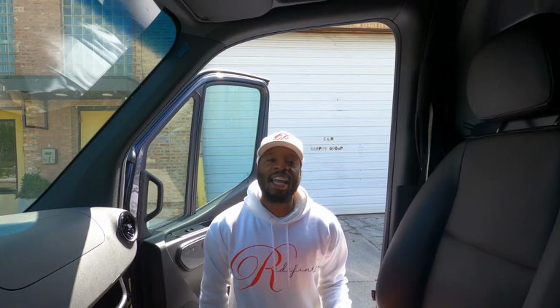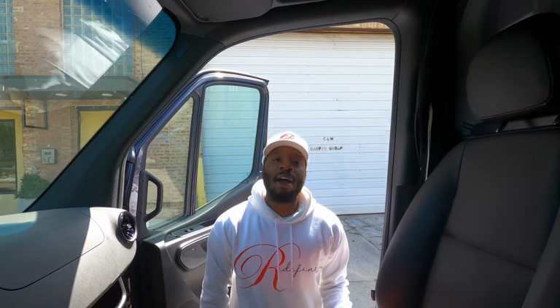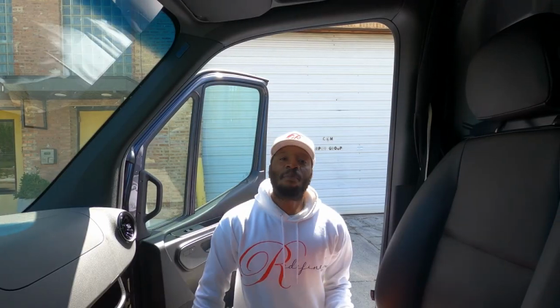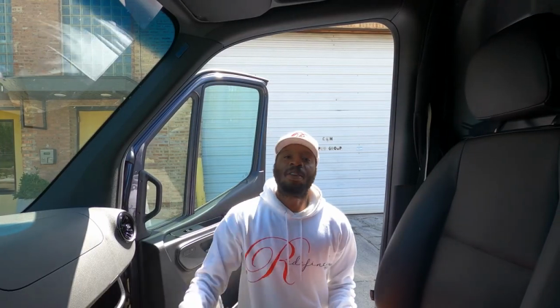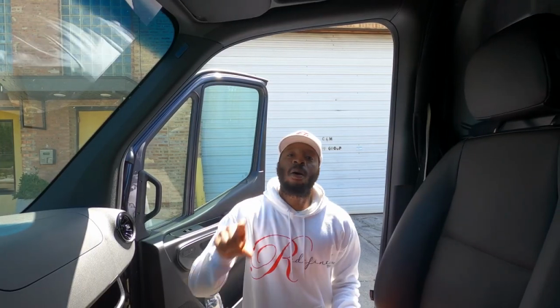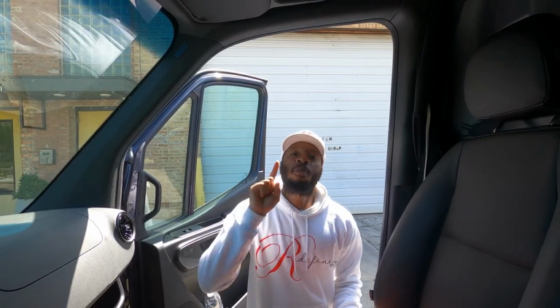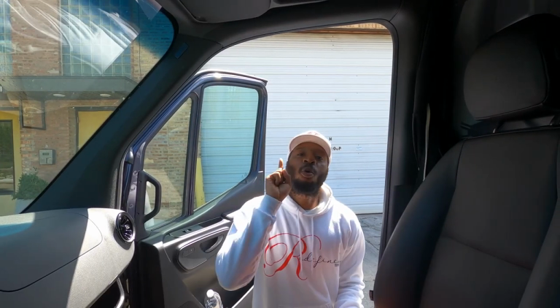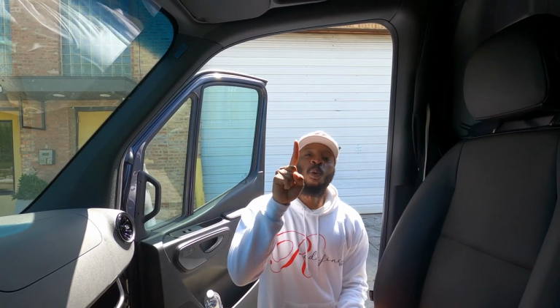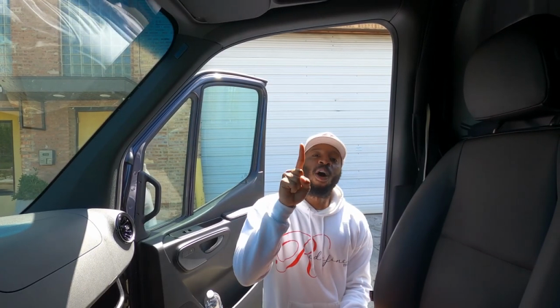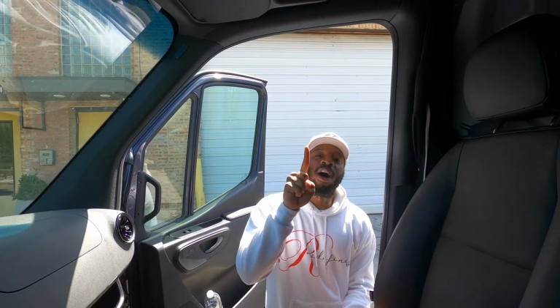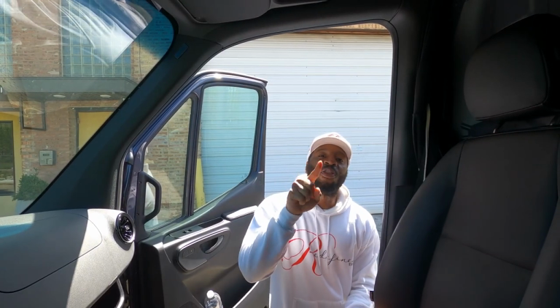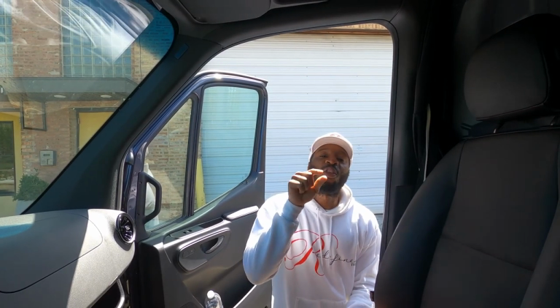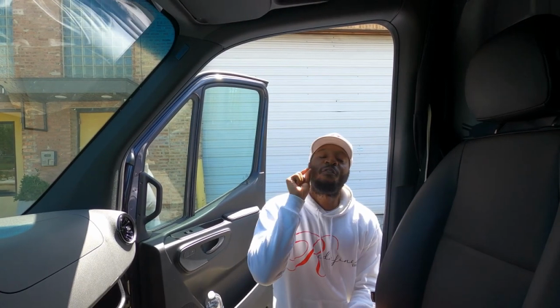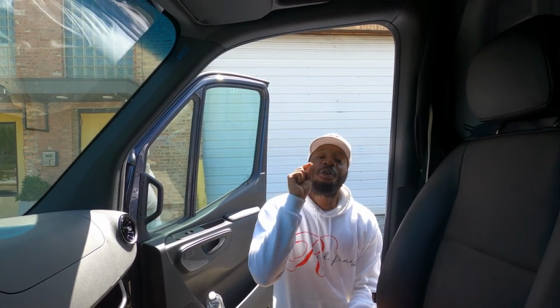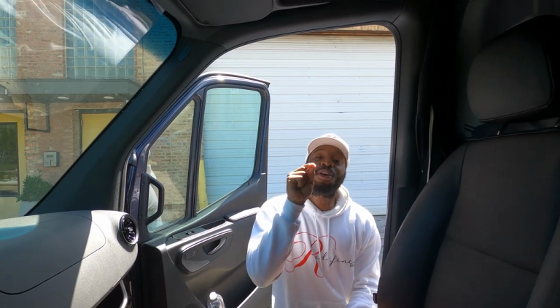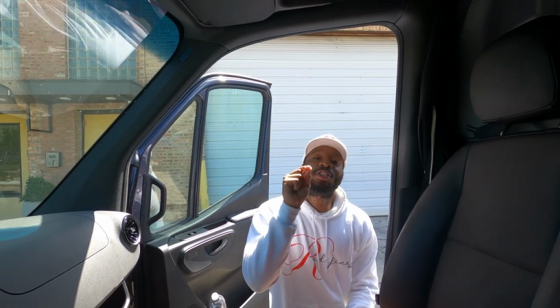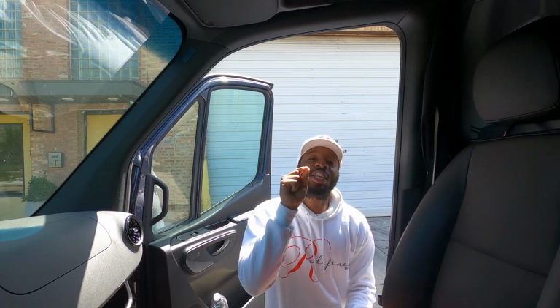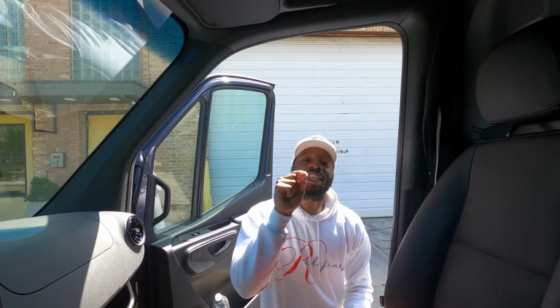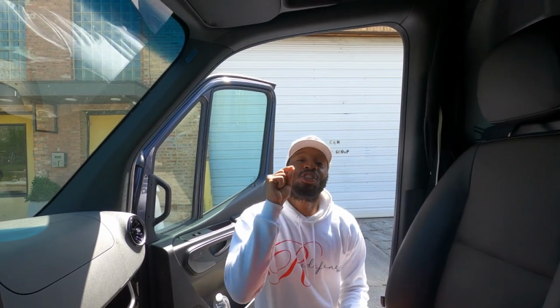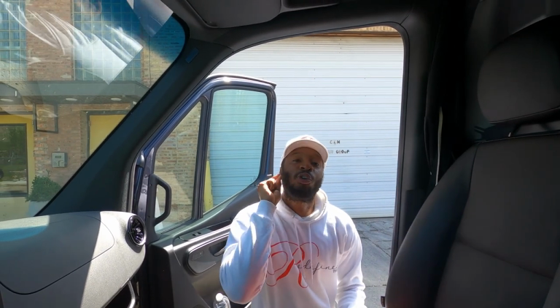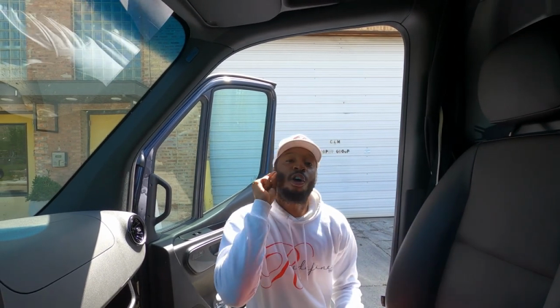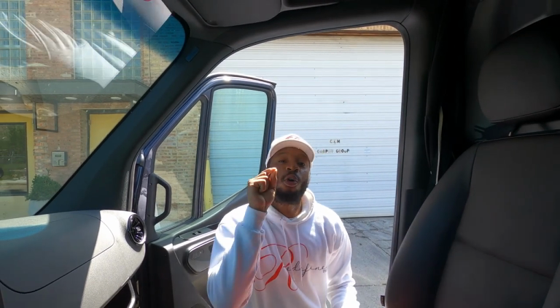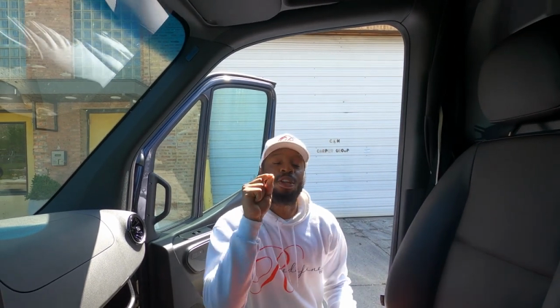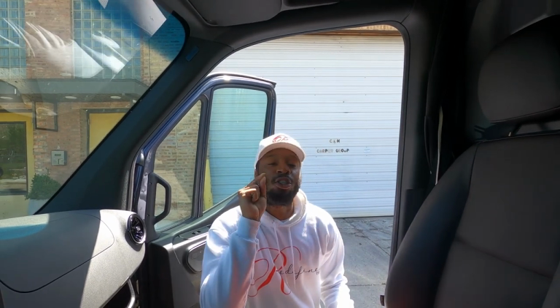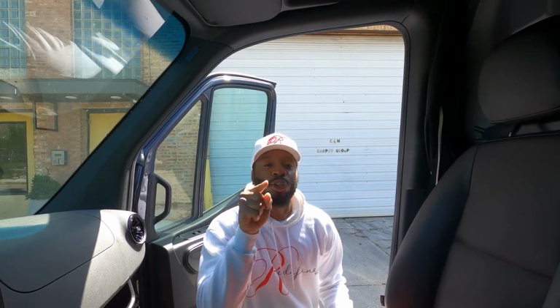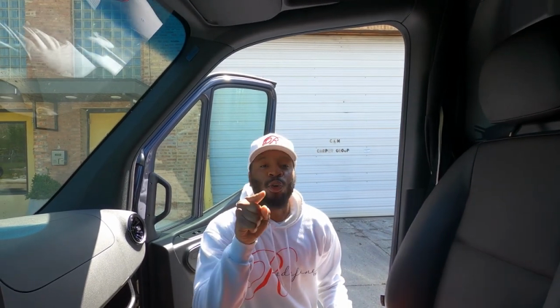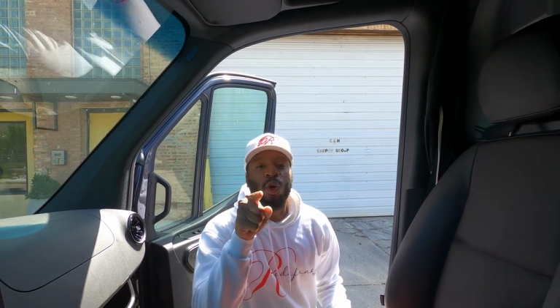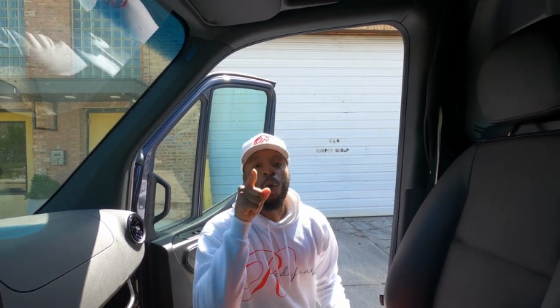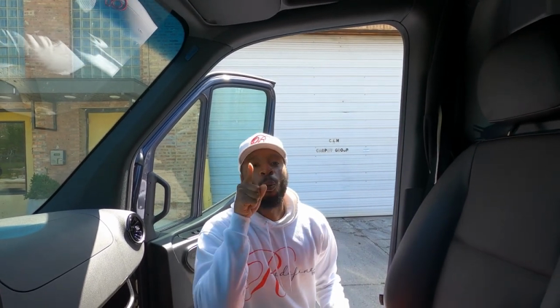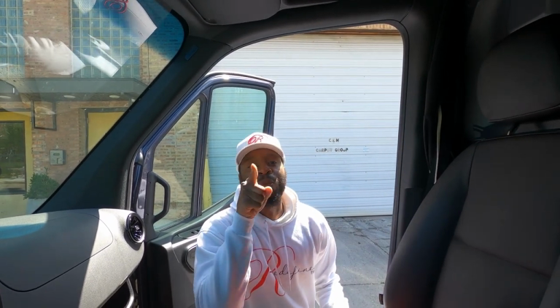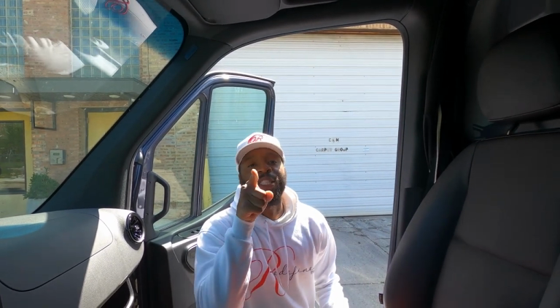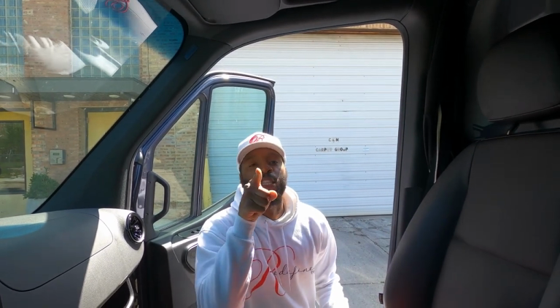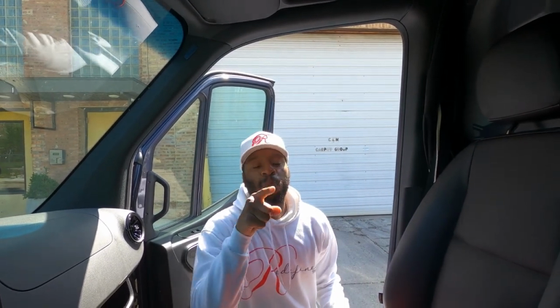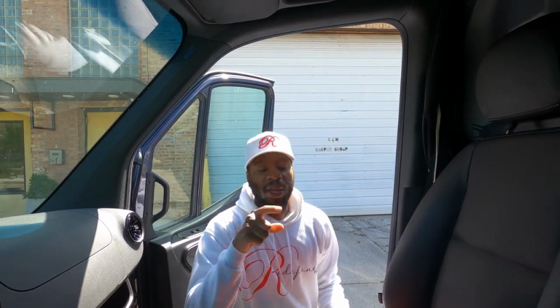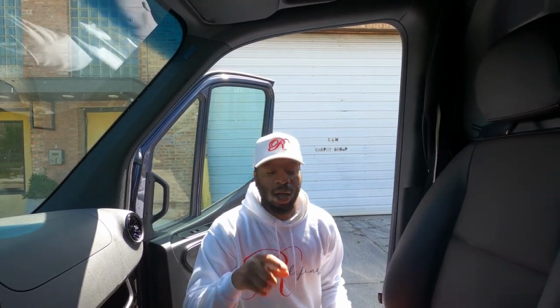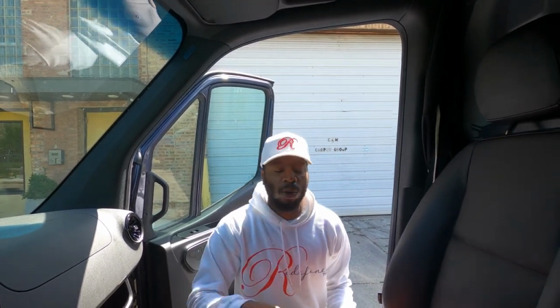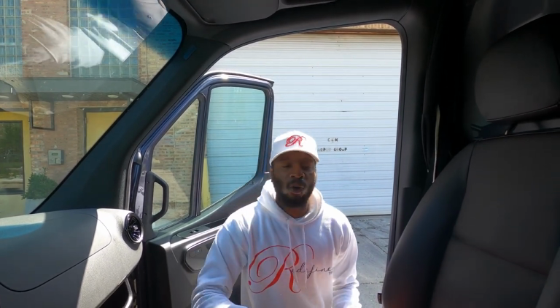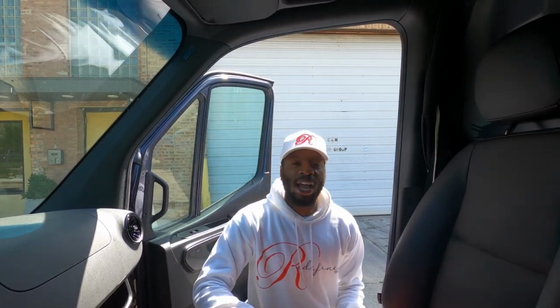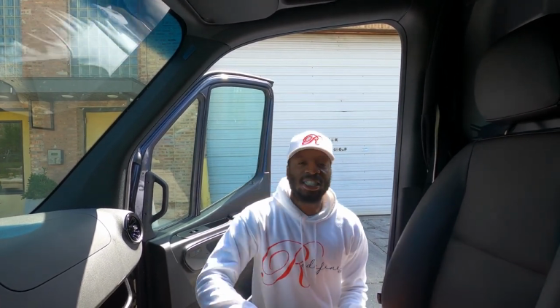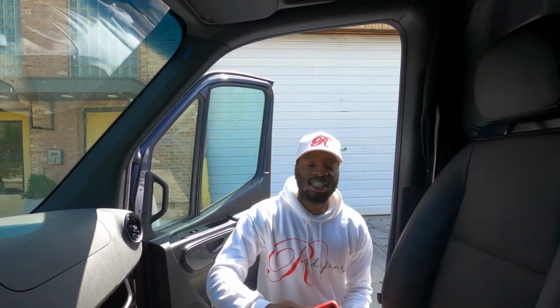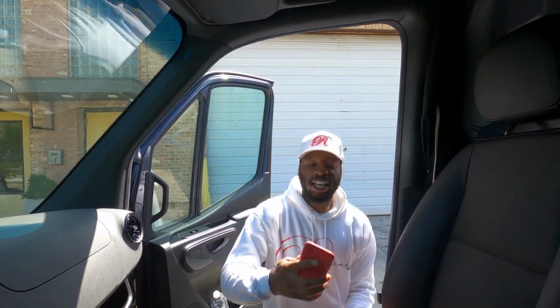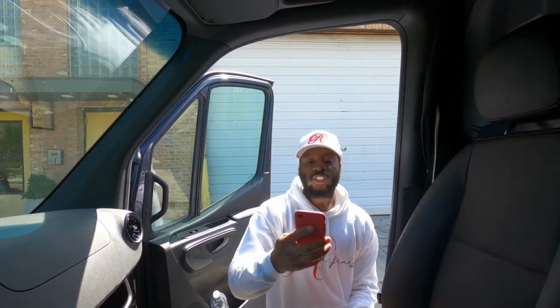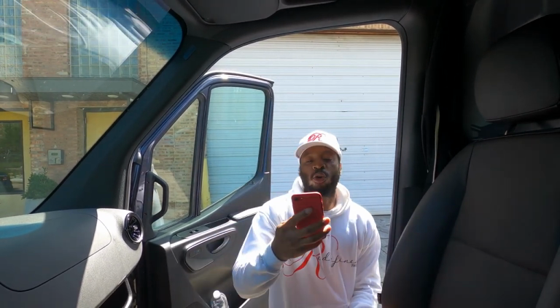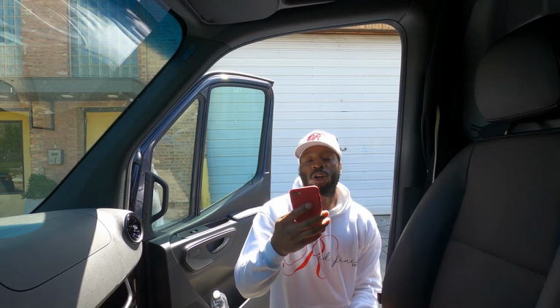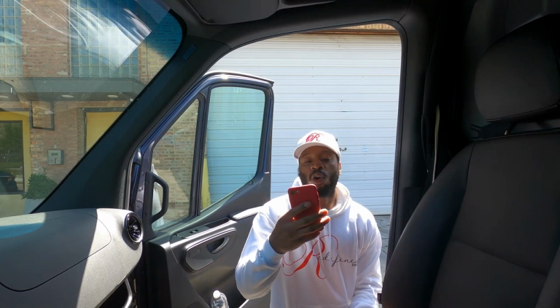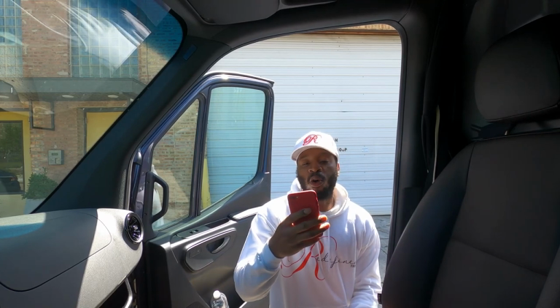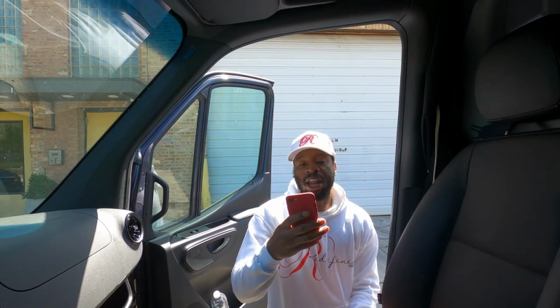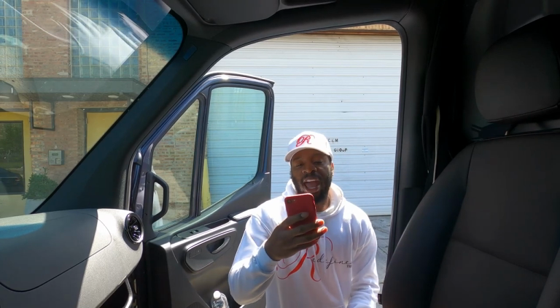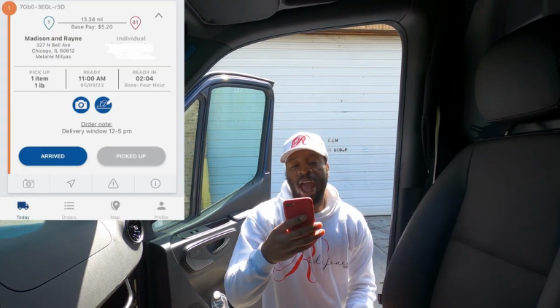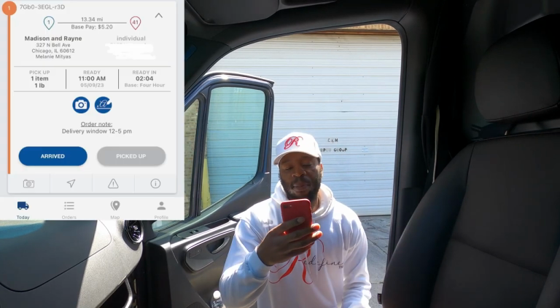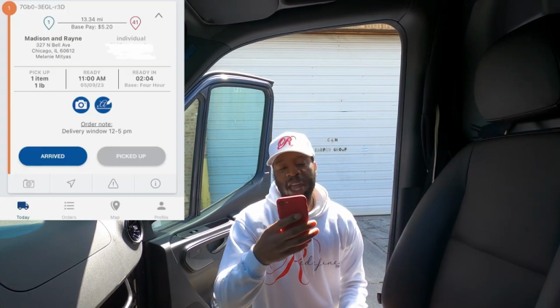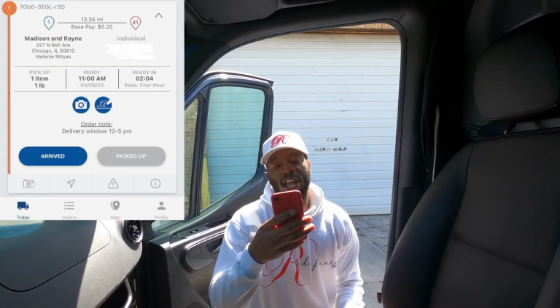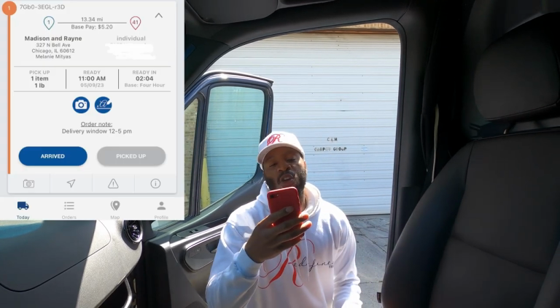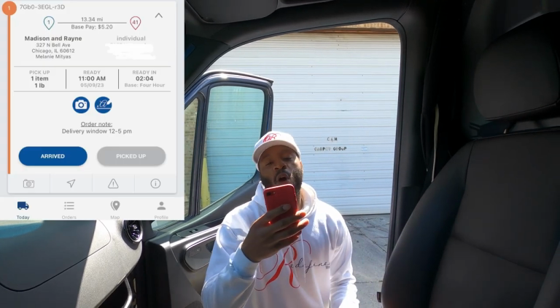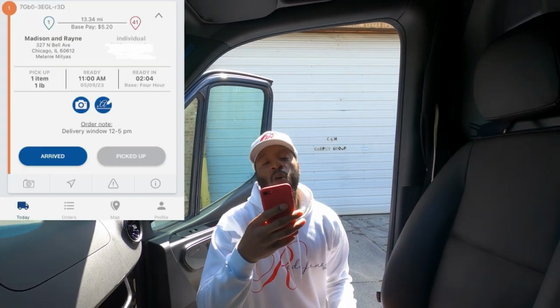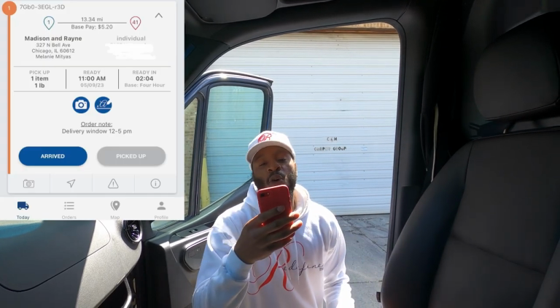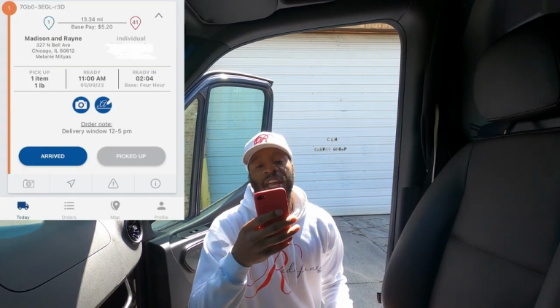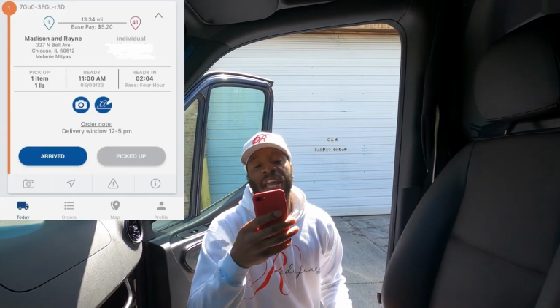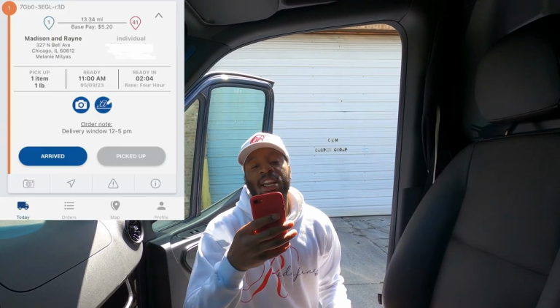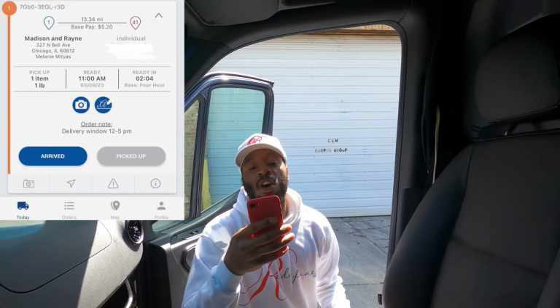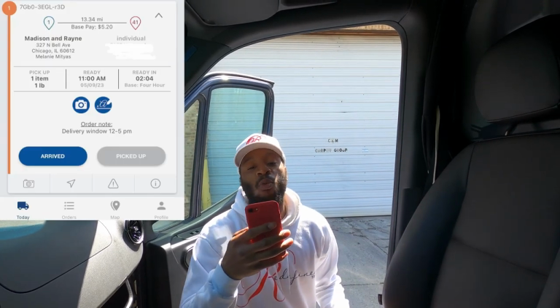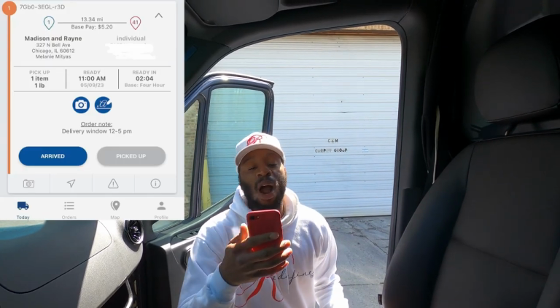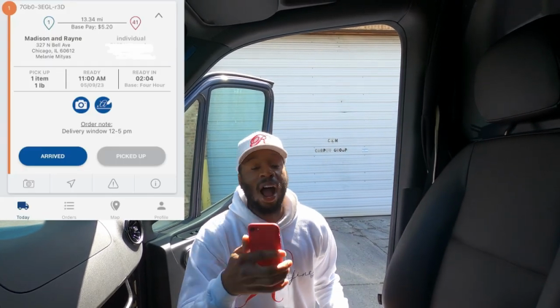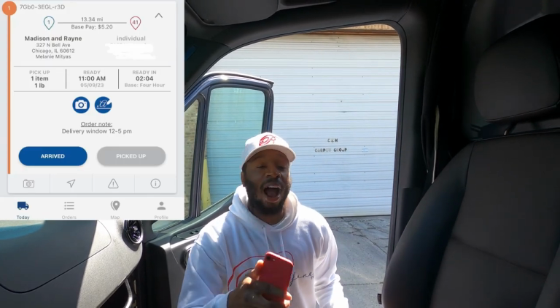Step number one. The first thing that you are going to do when you get to the pickup location is go on the app and hit 'Arrive.'